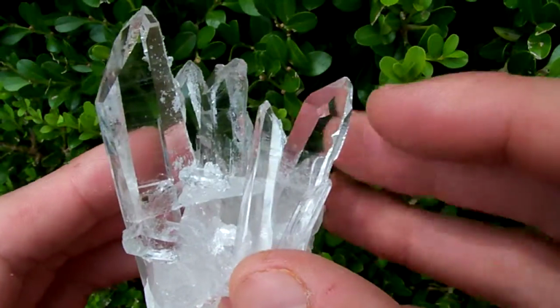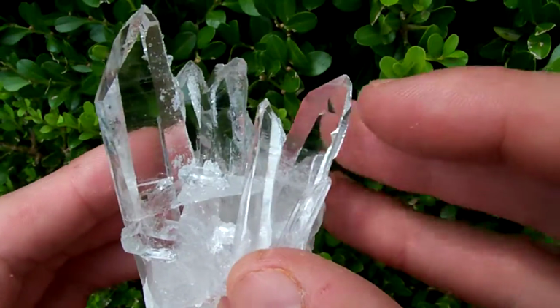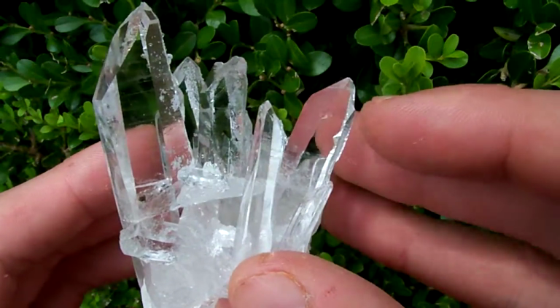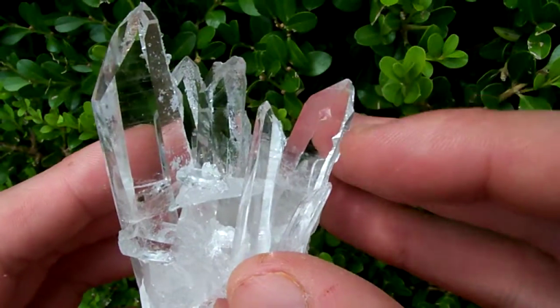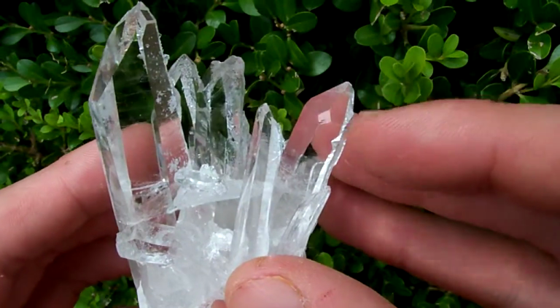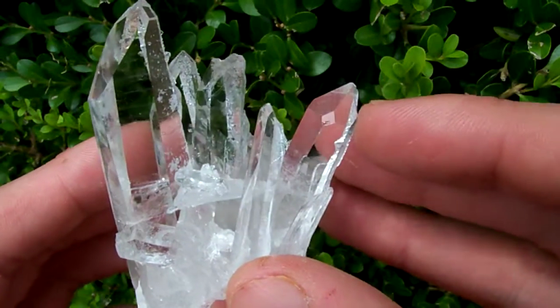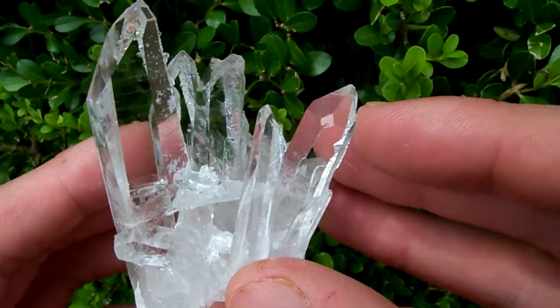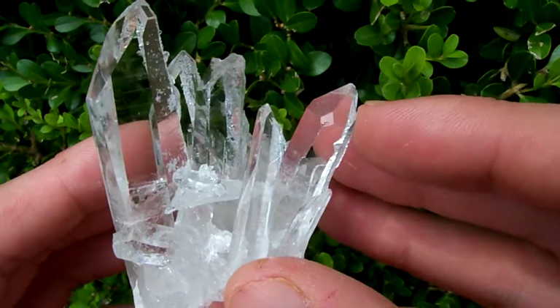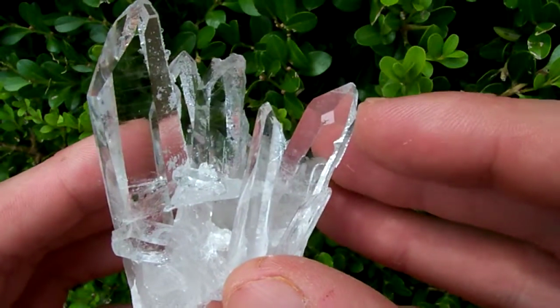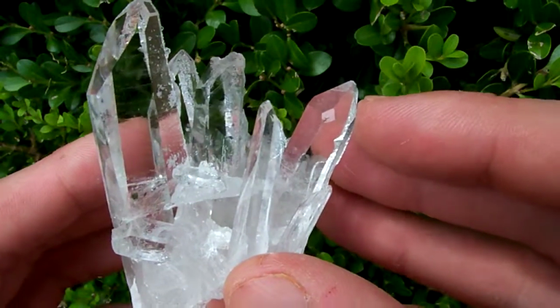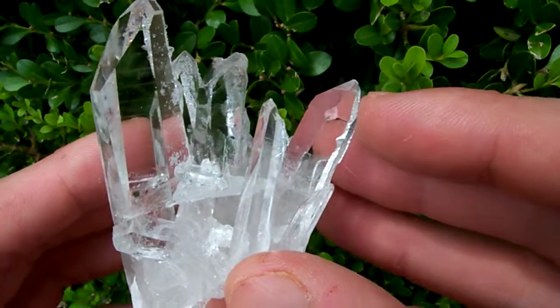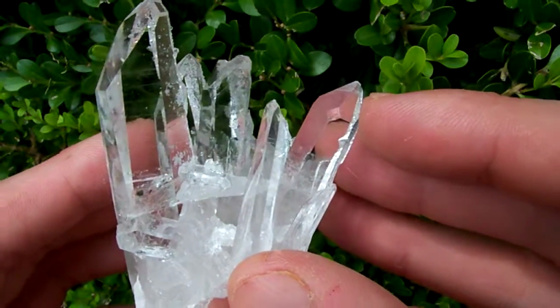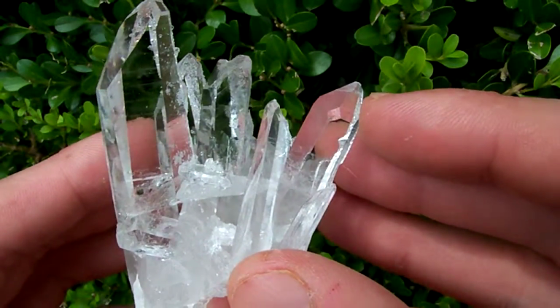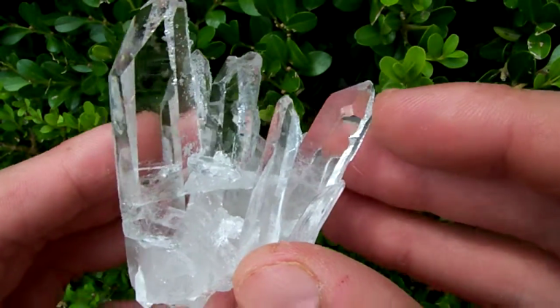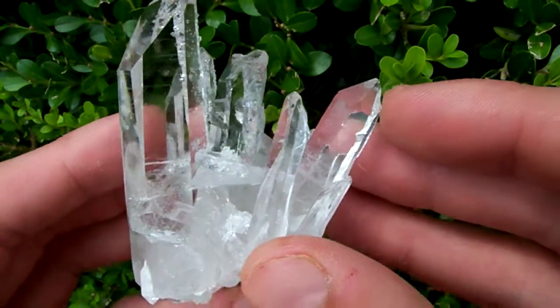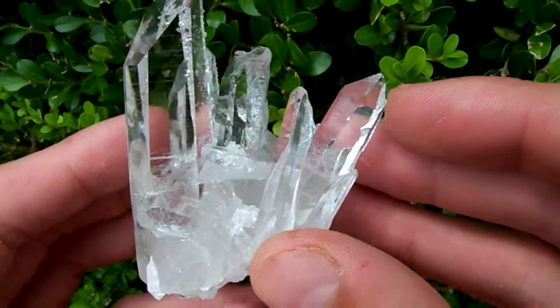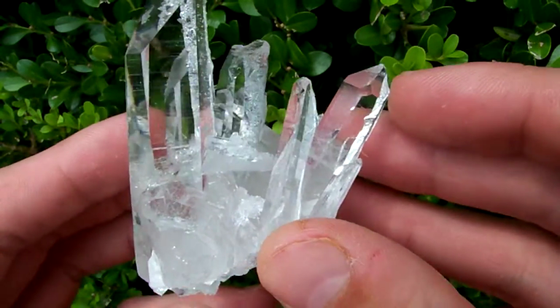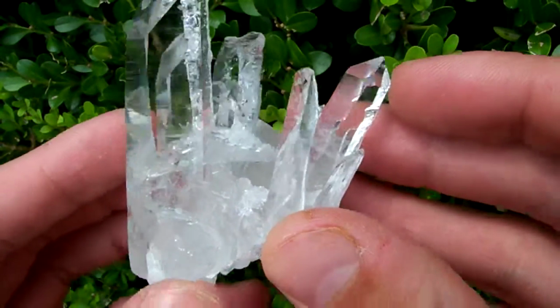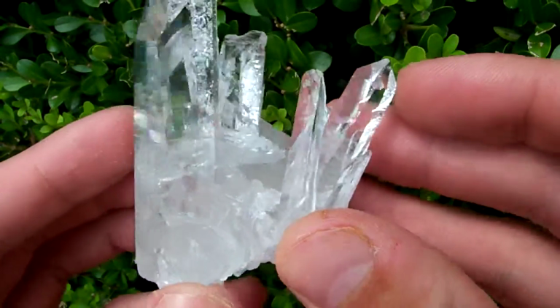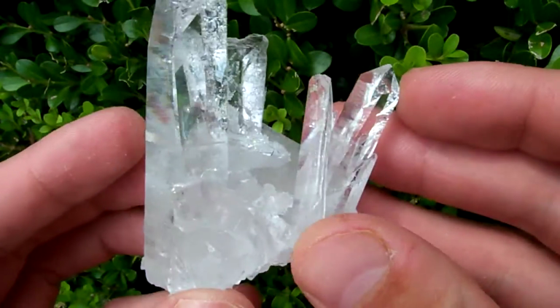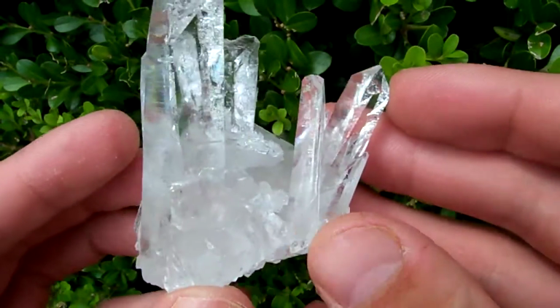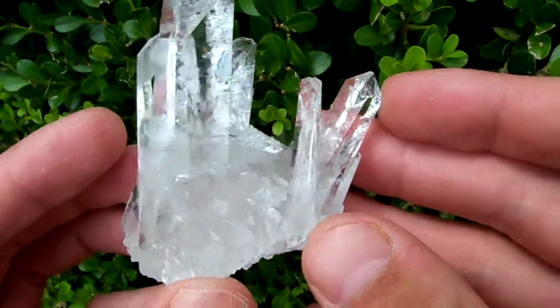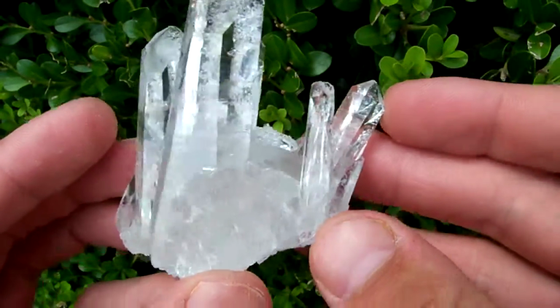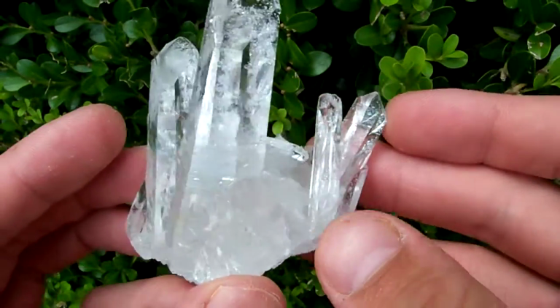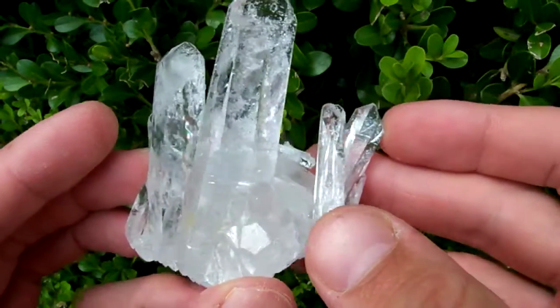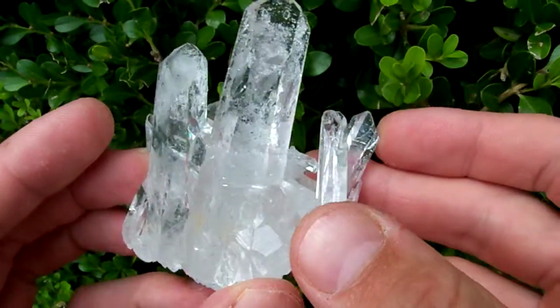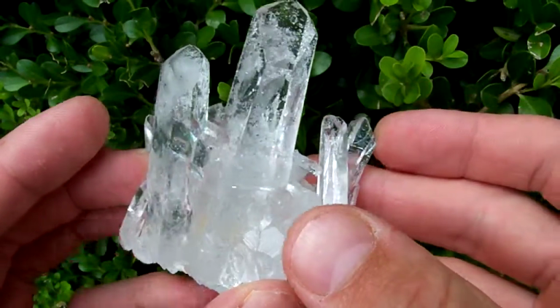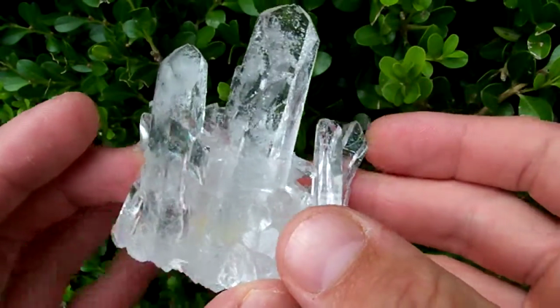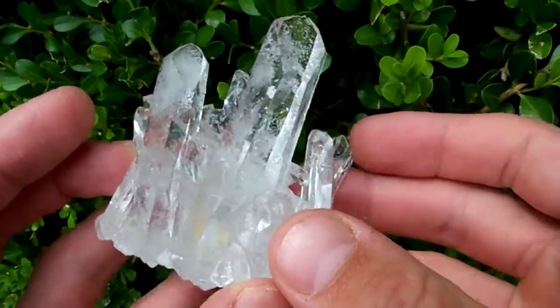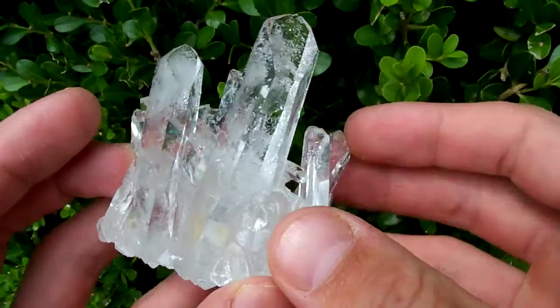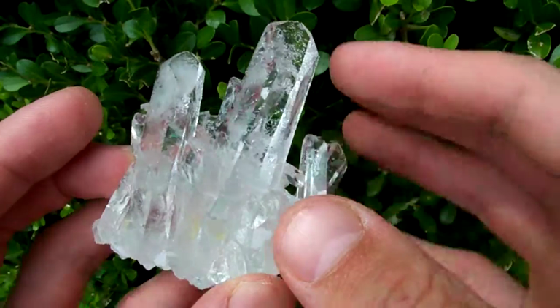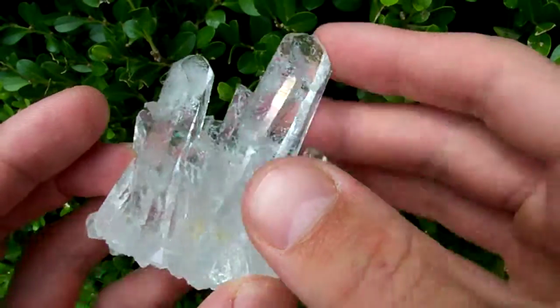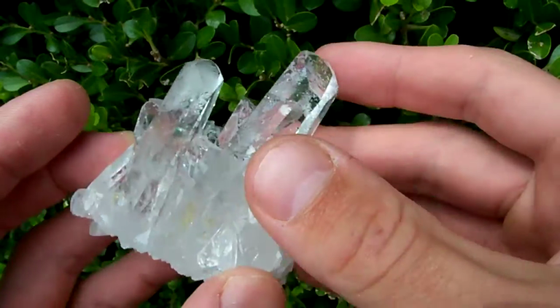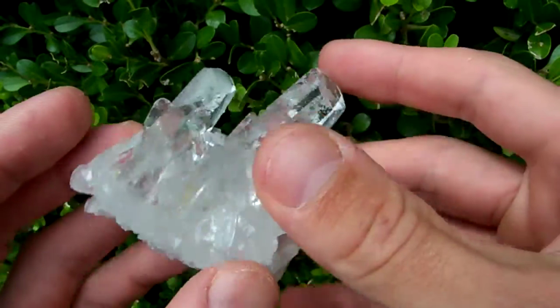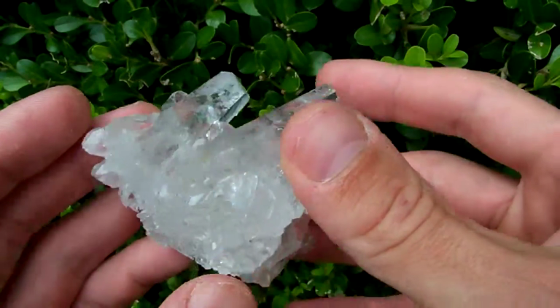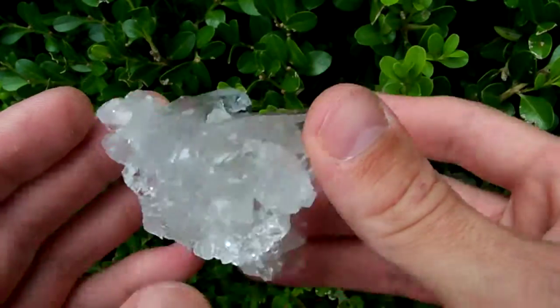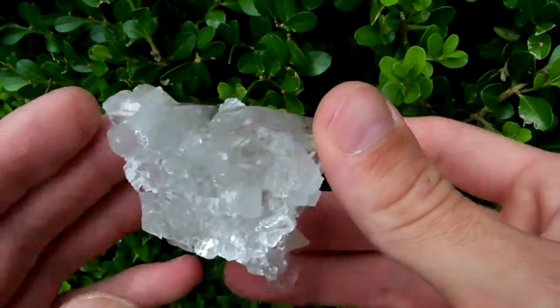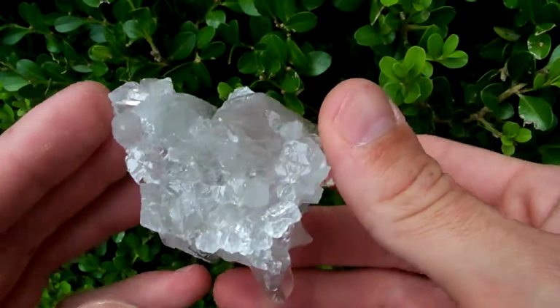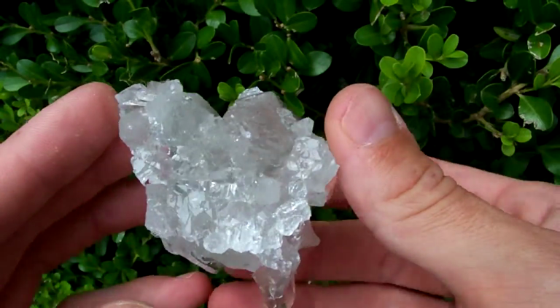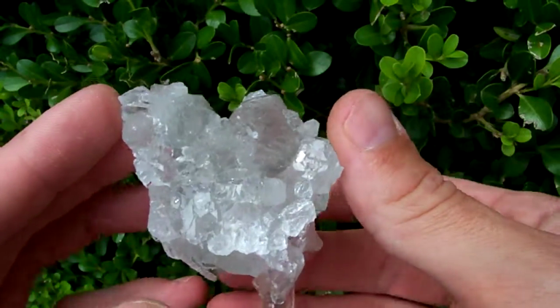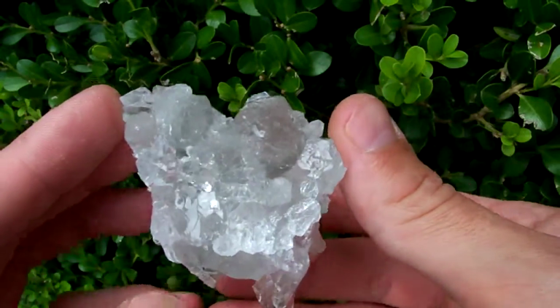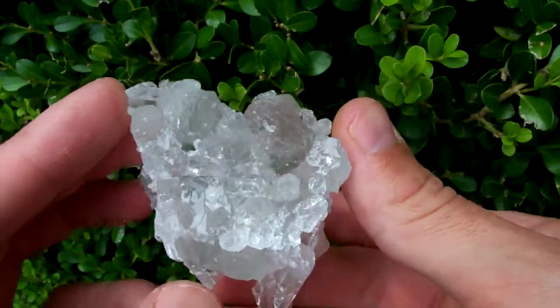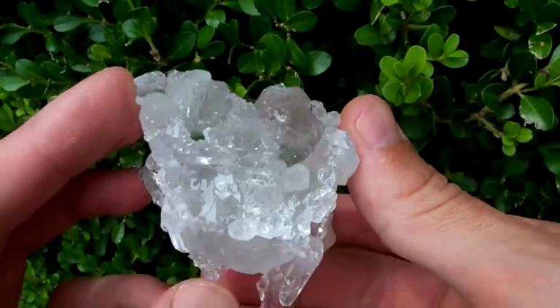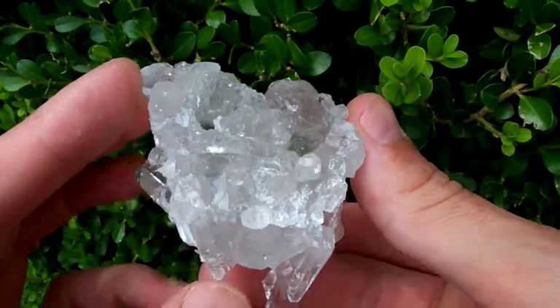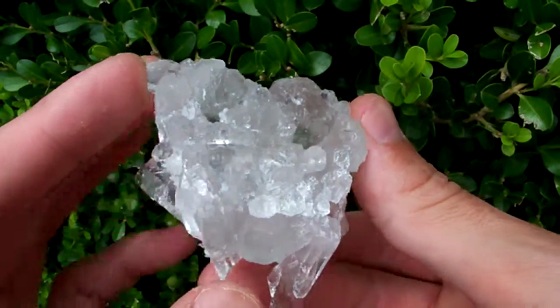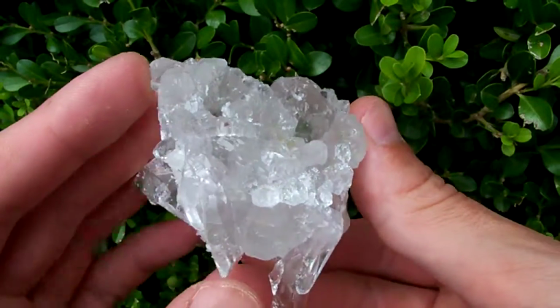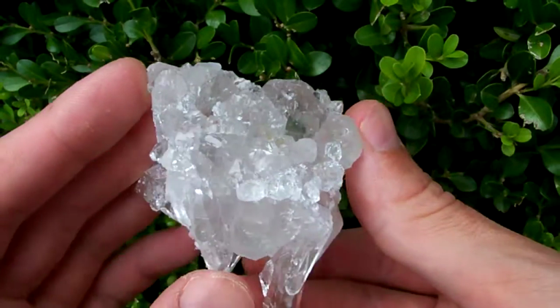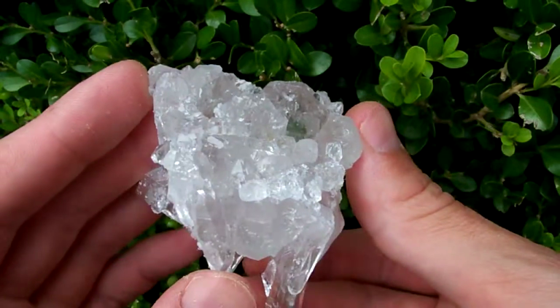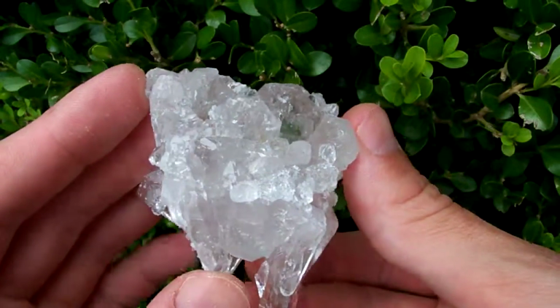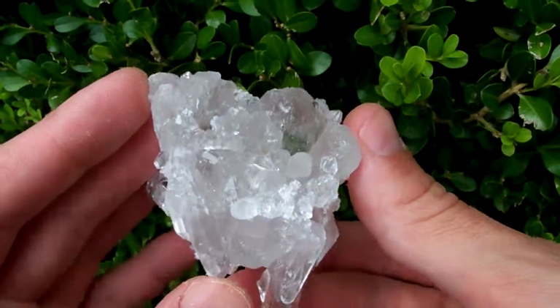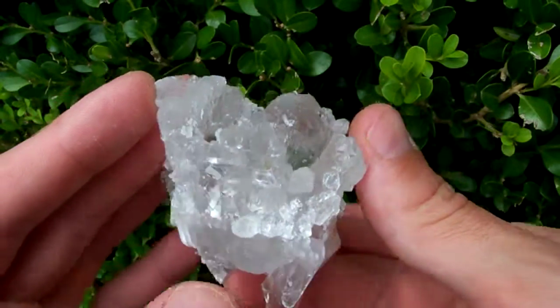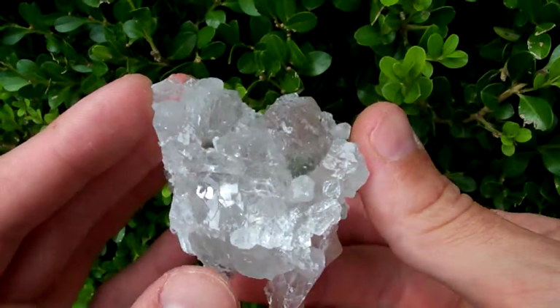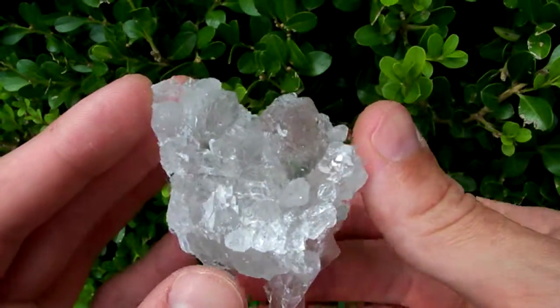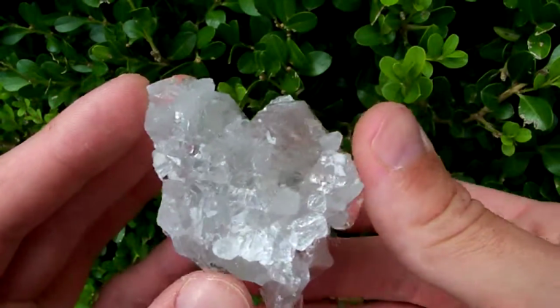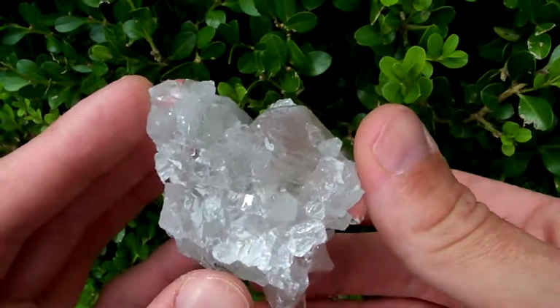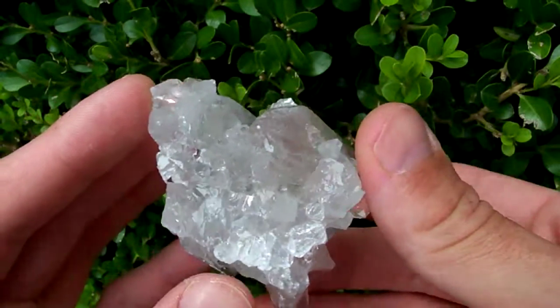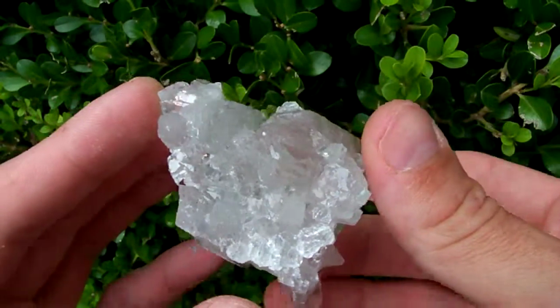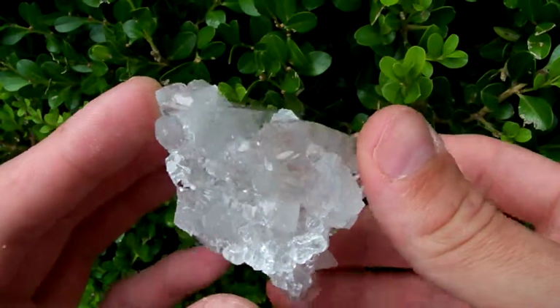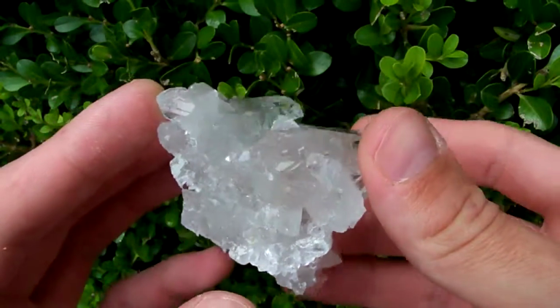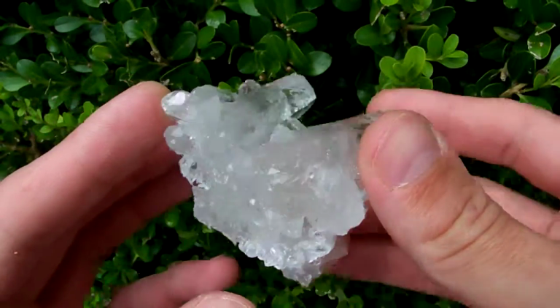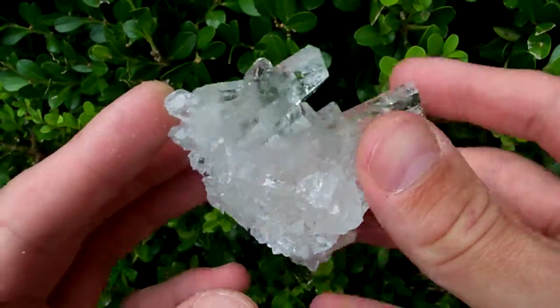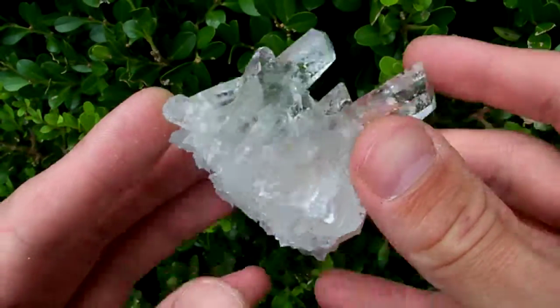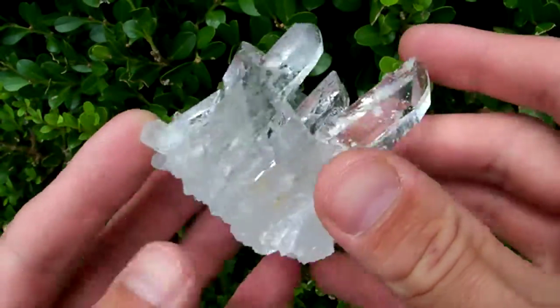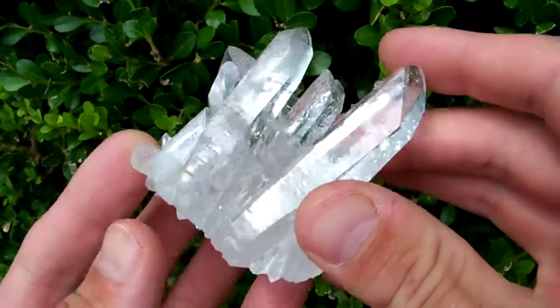Nice little window right there, and a fully terminated base.